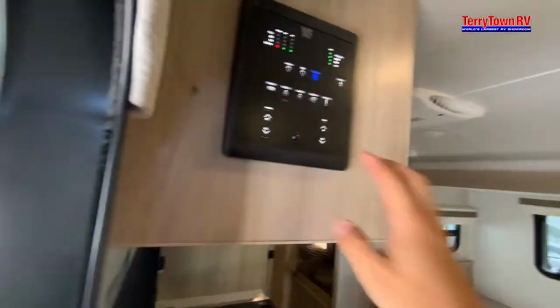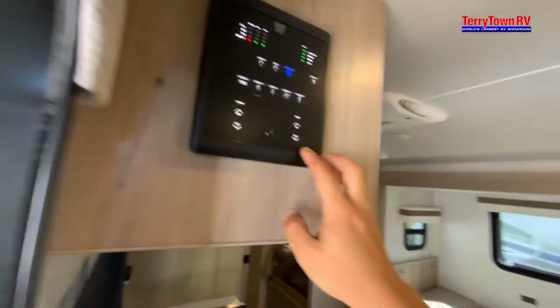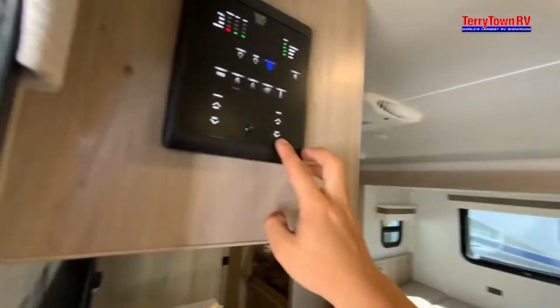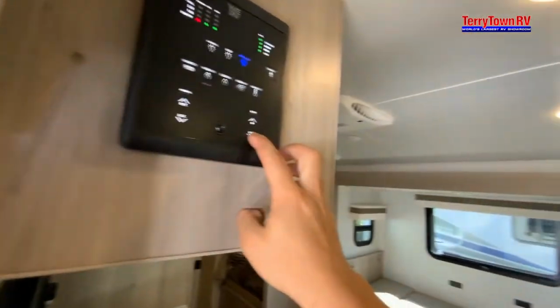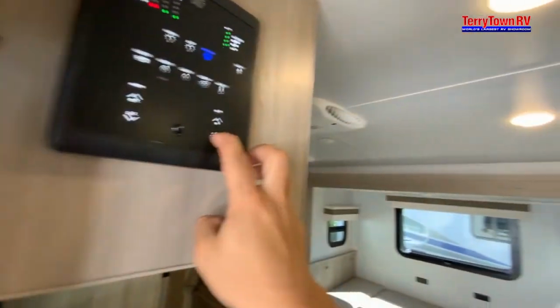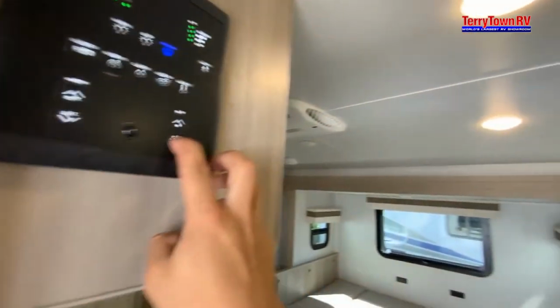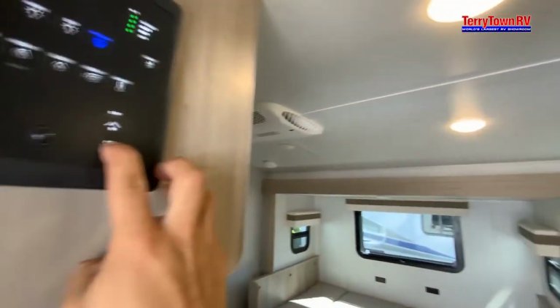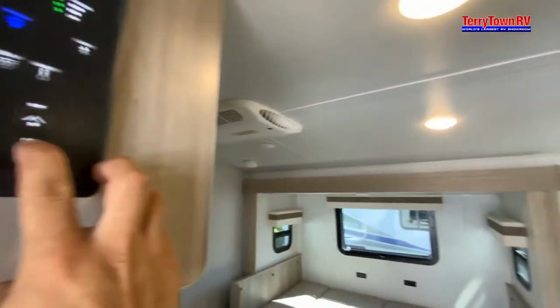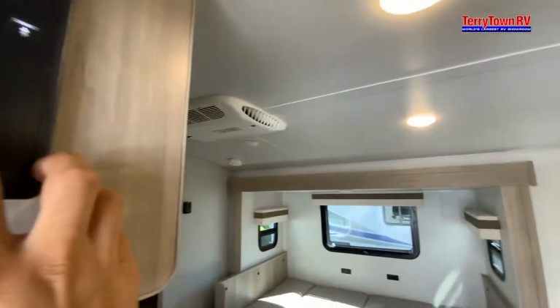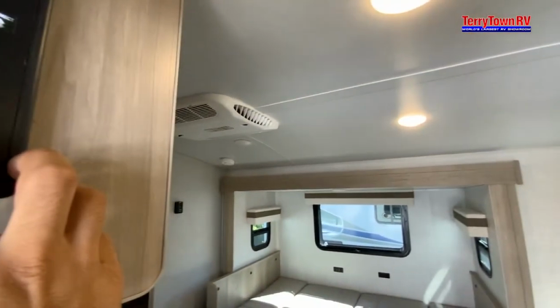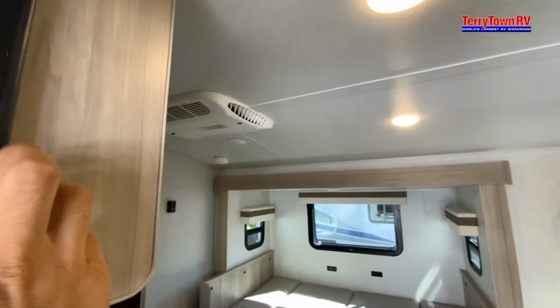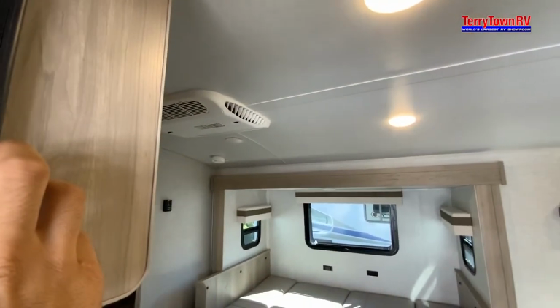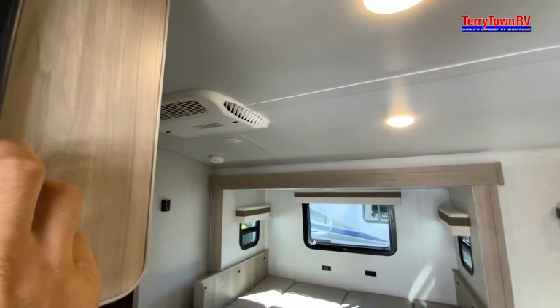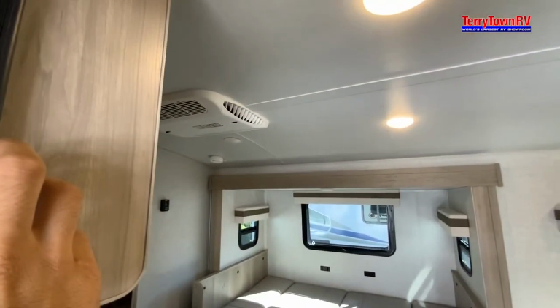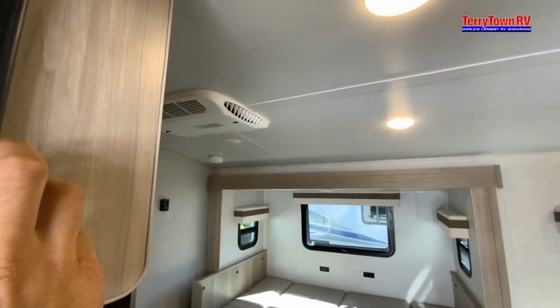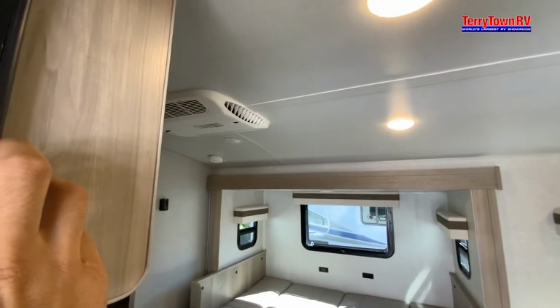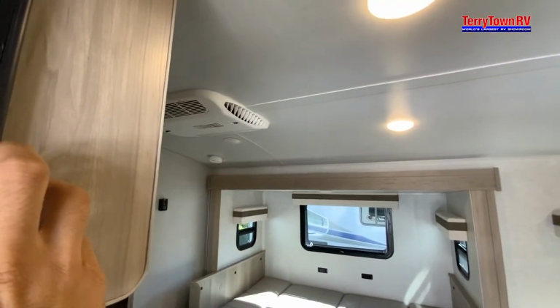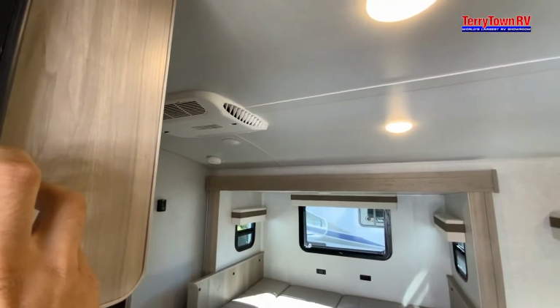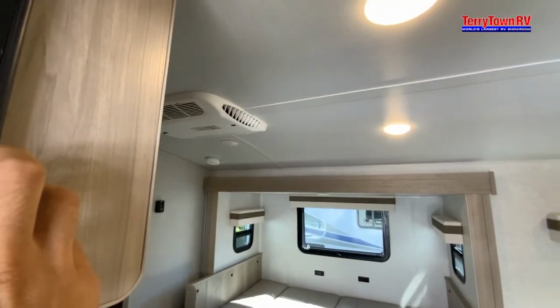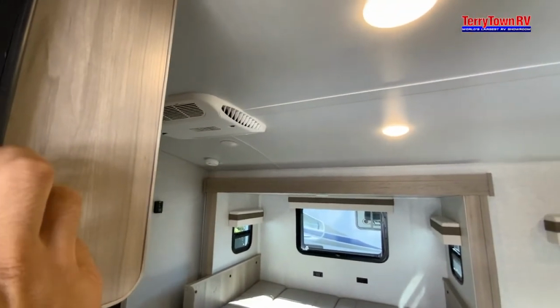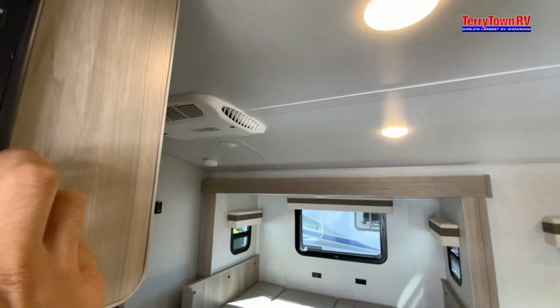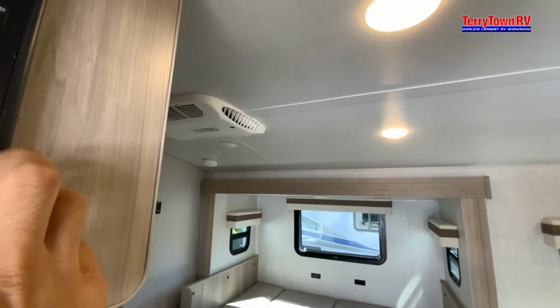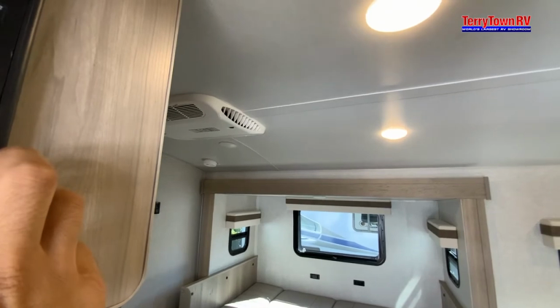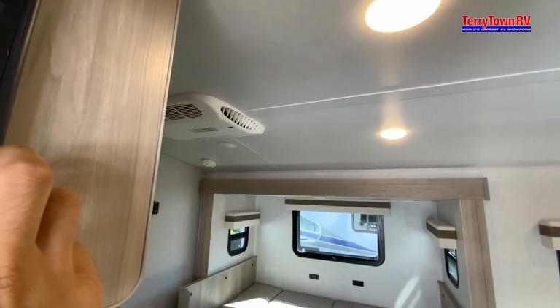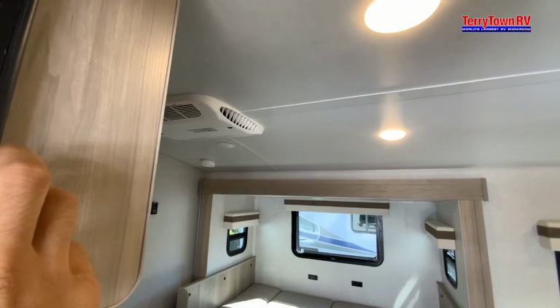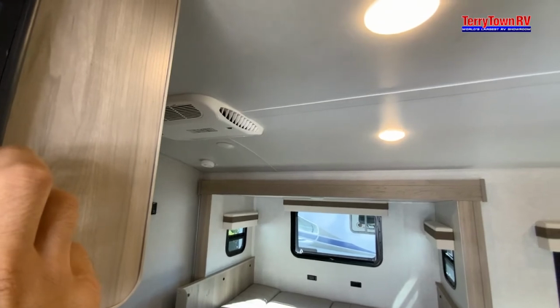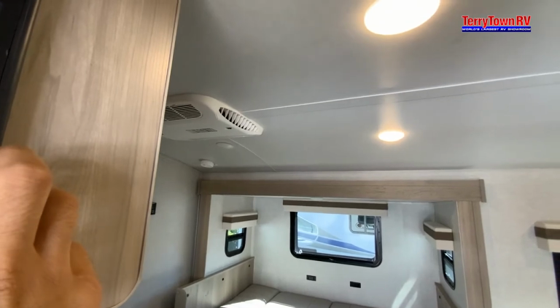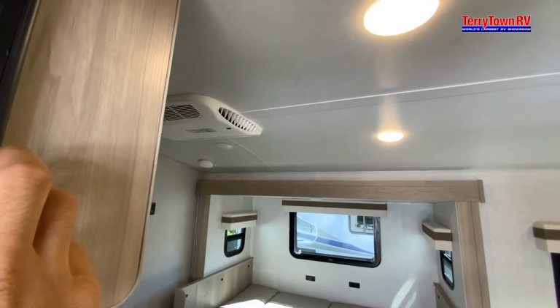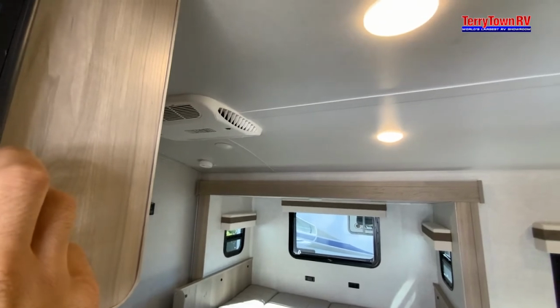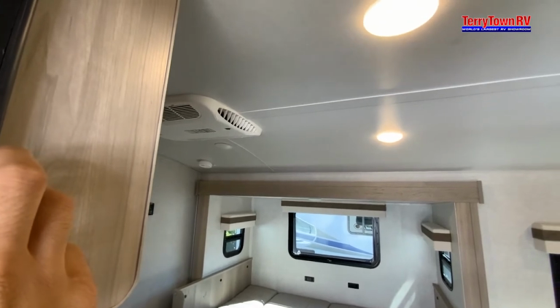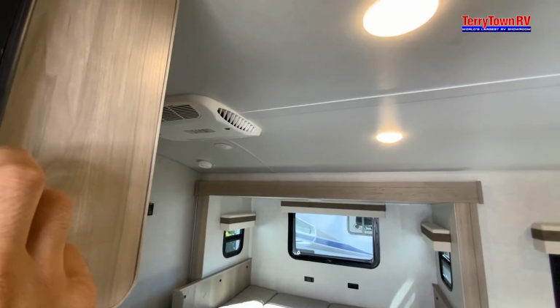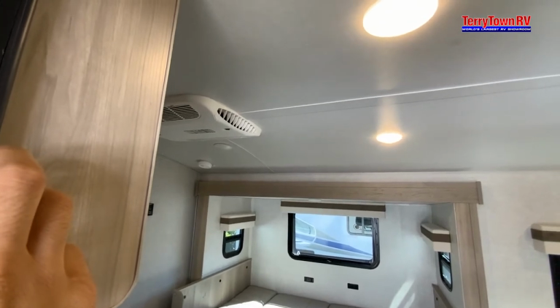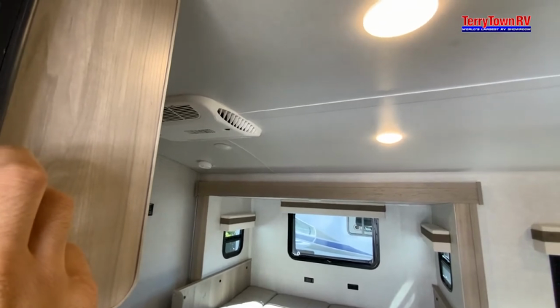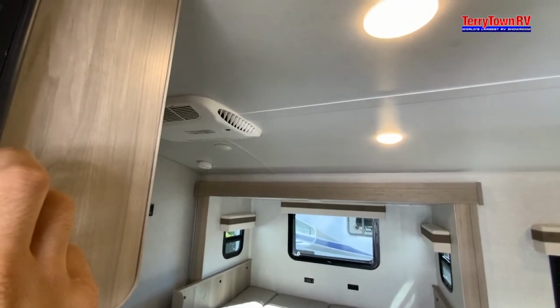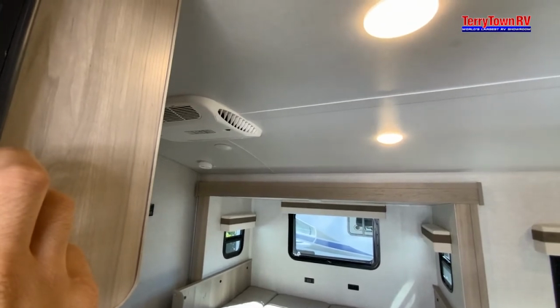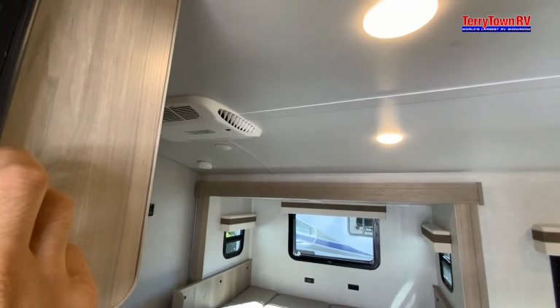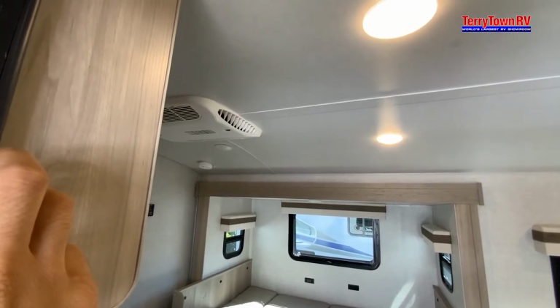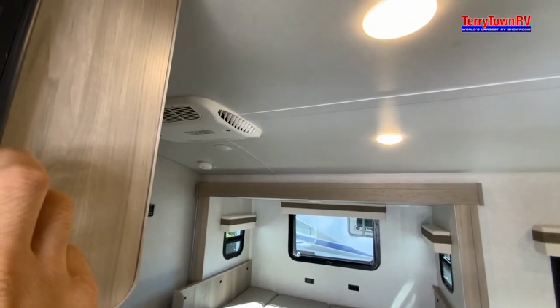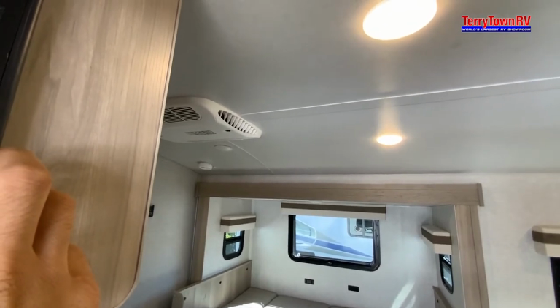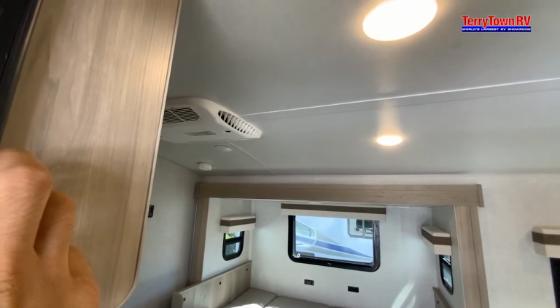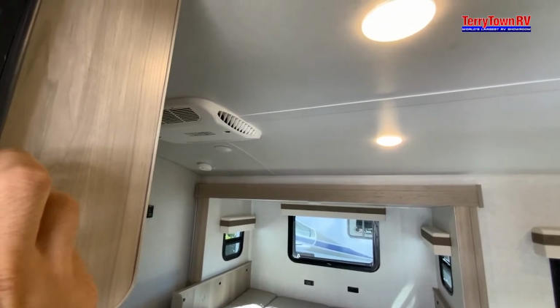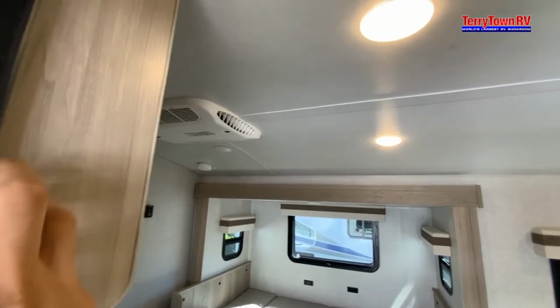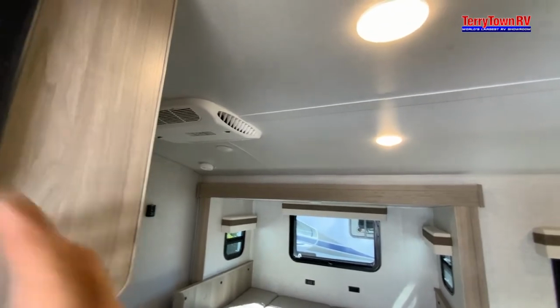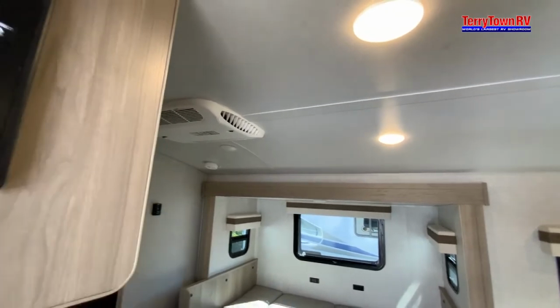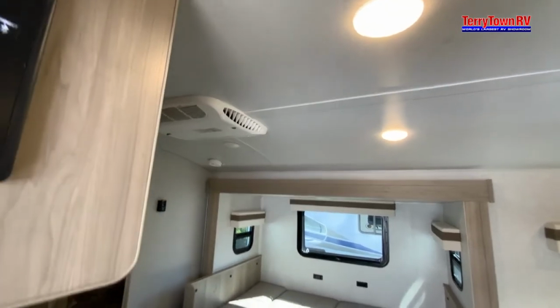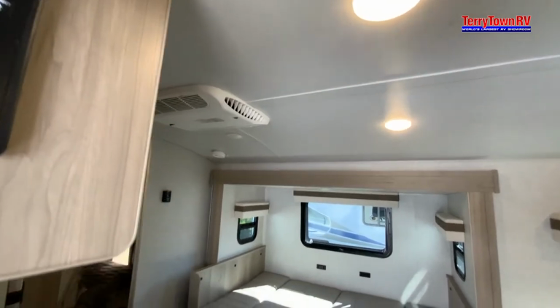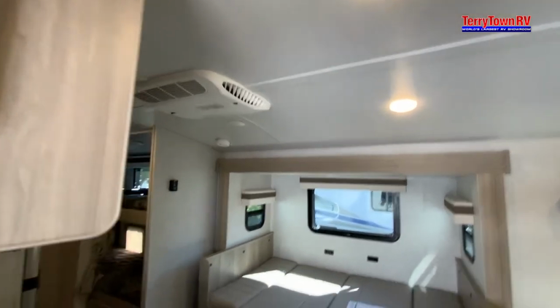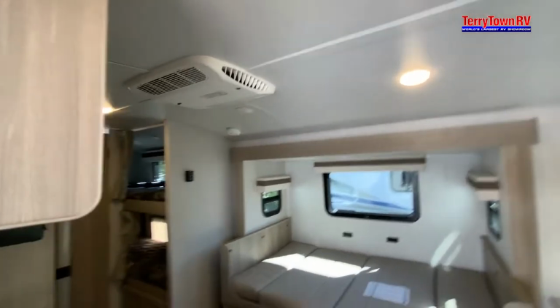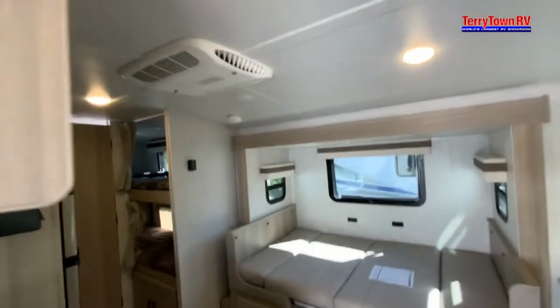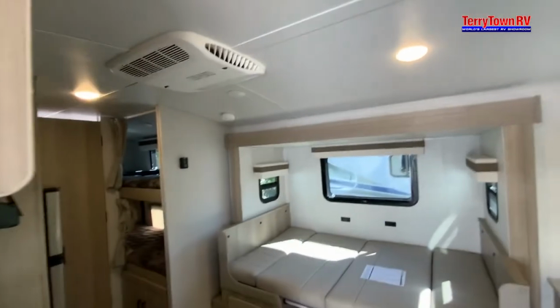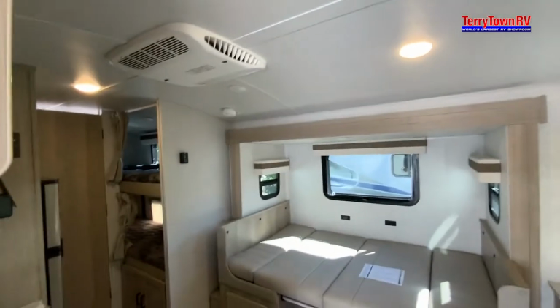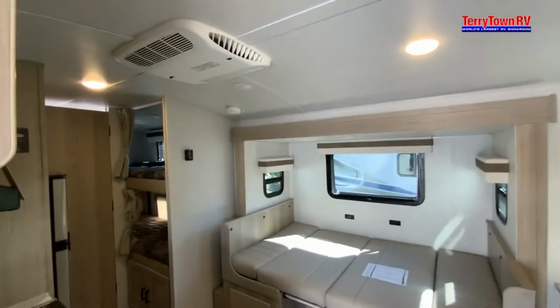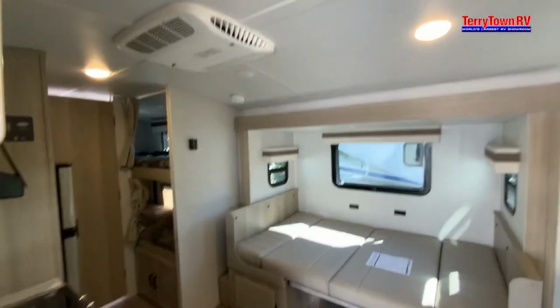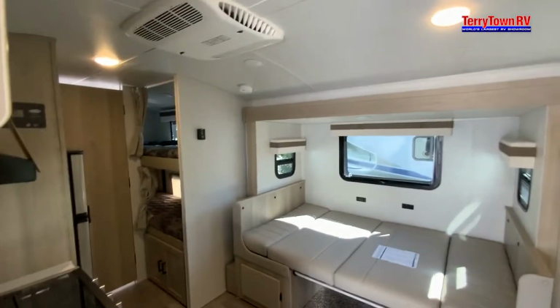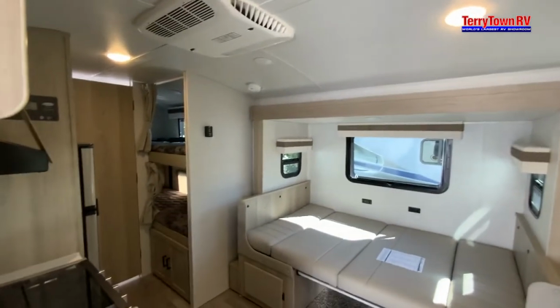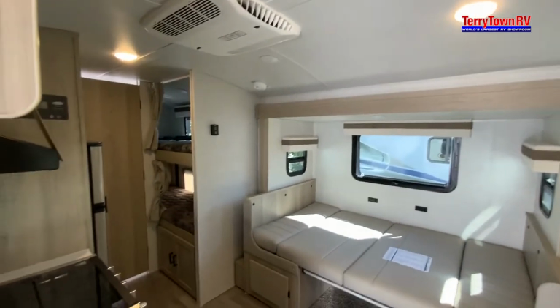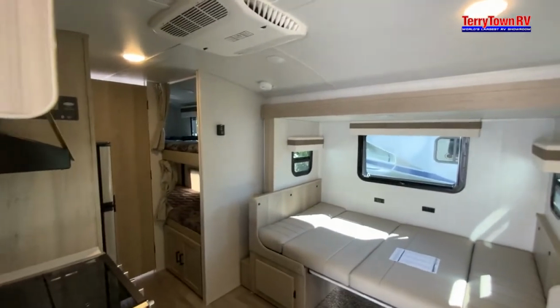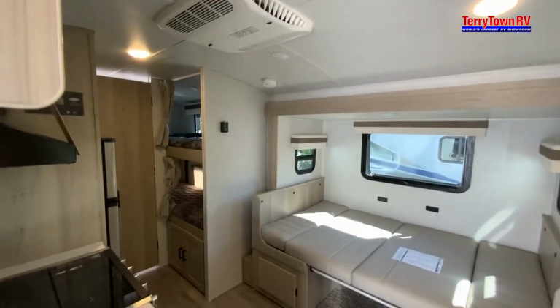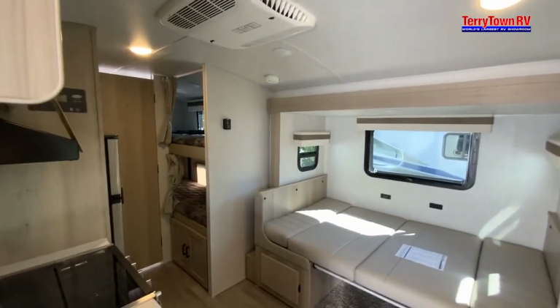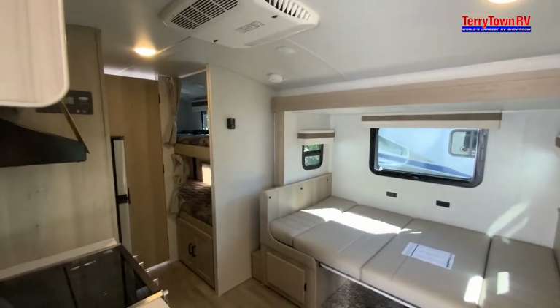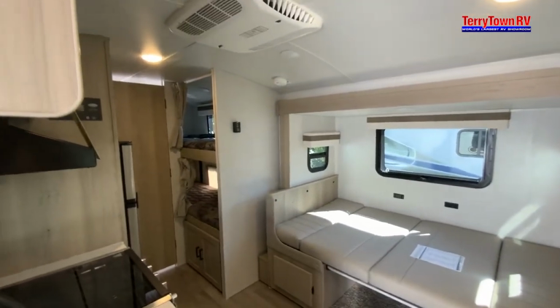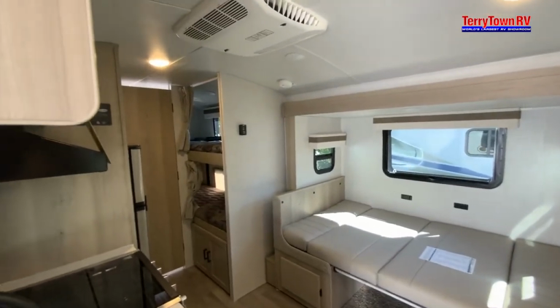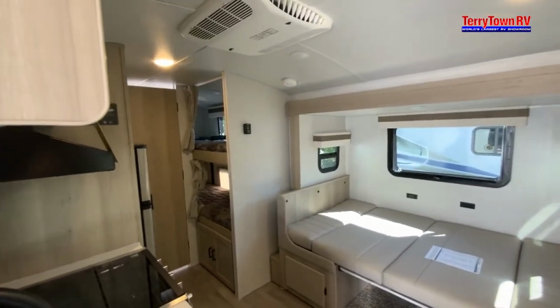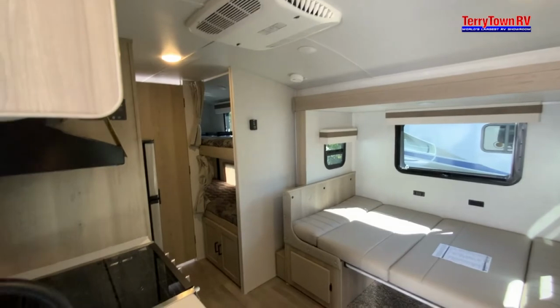Slide out — you'll hear the power die off once it's fully in or fully out.